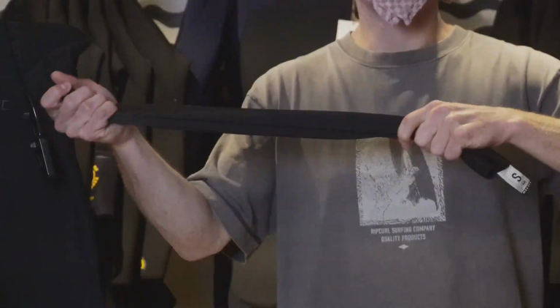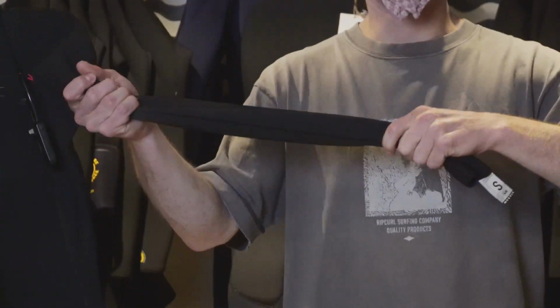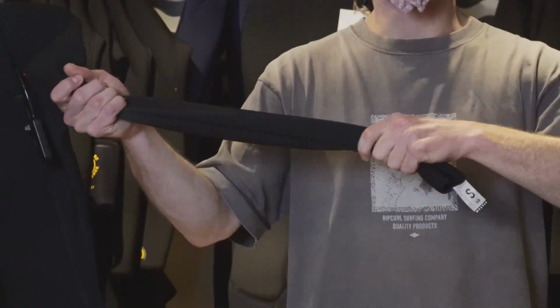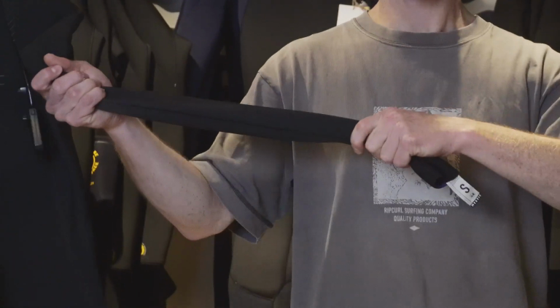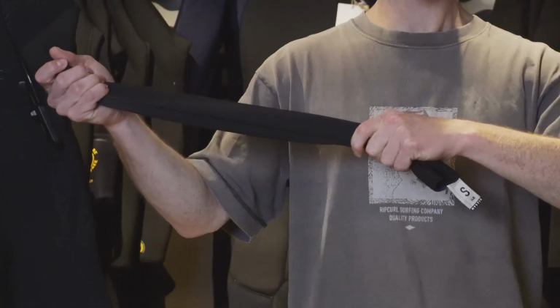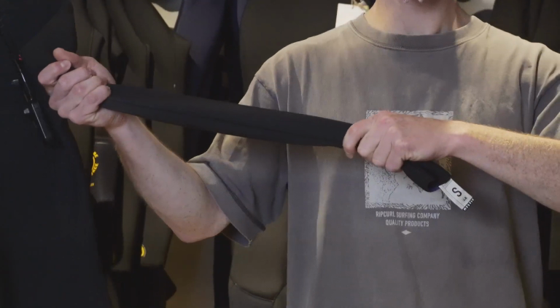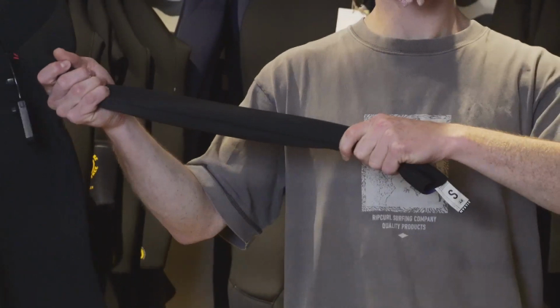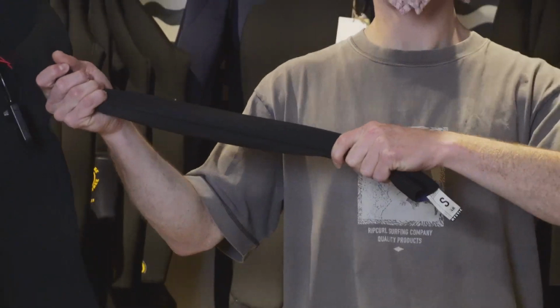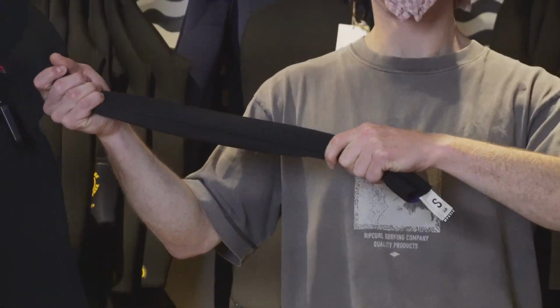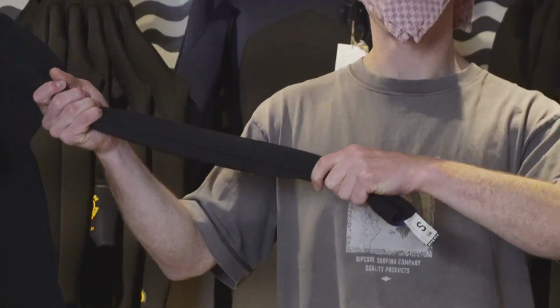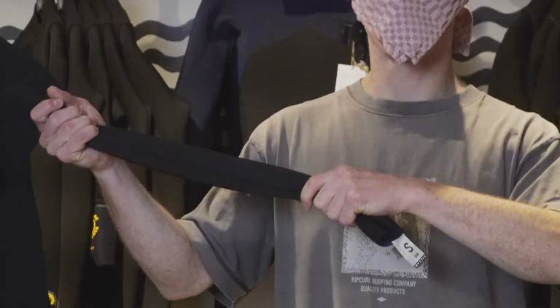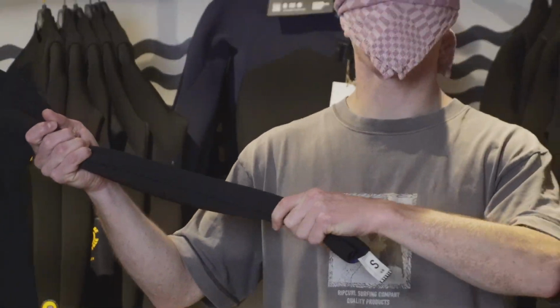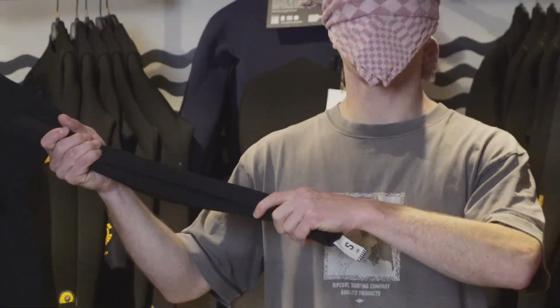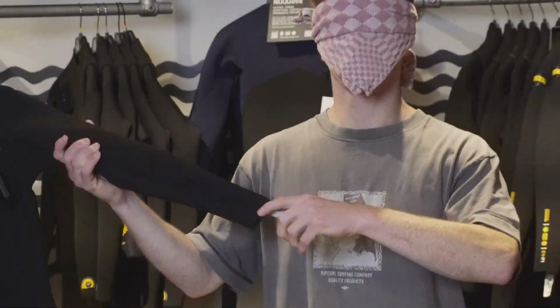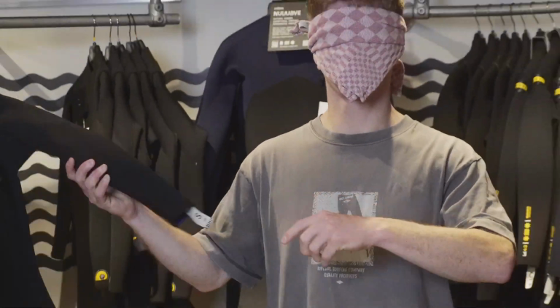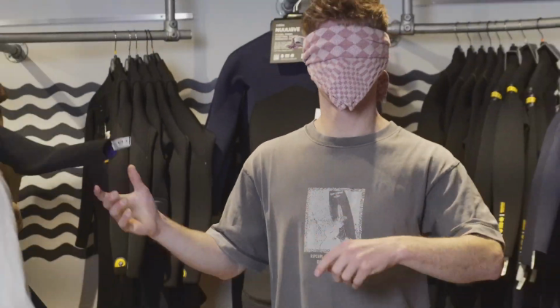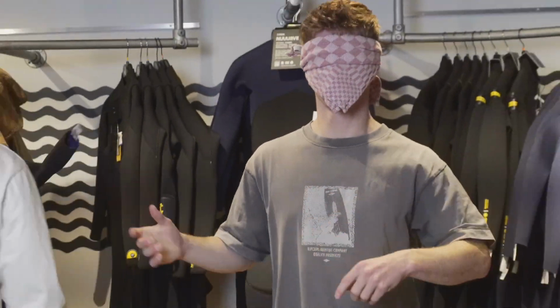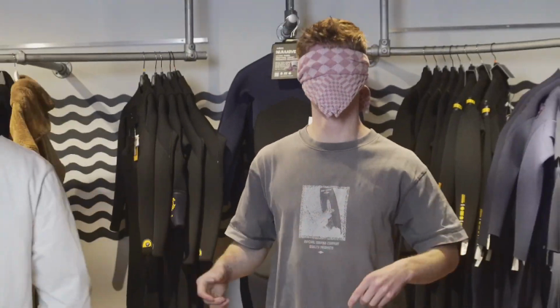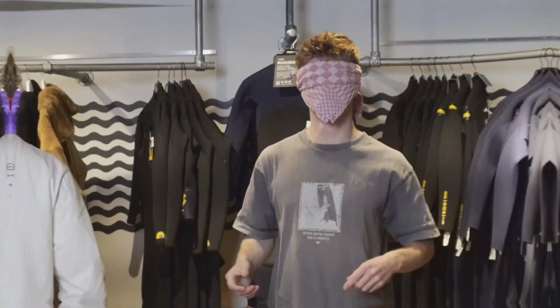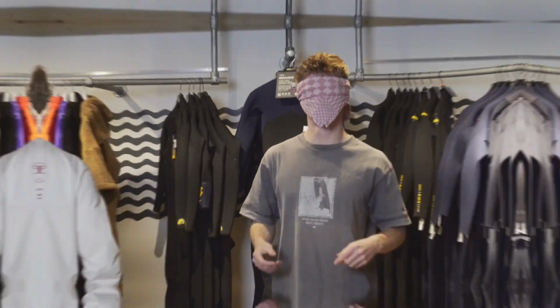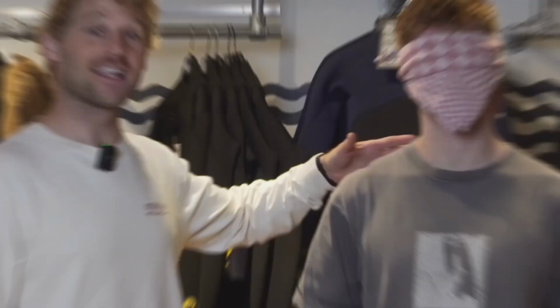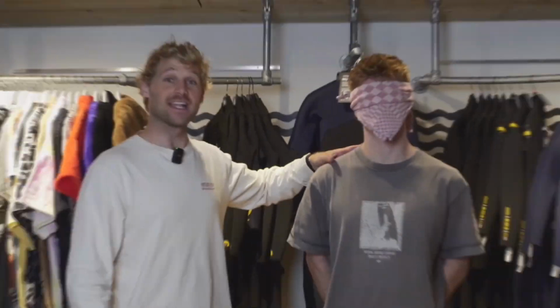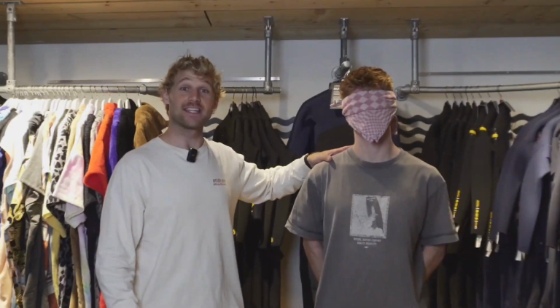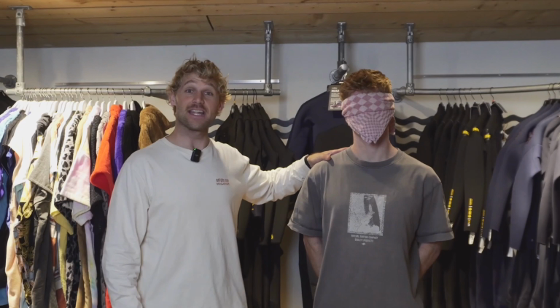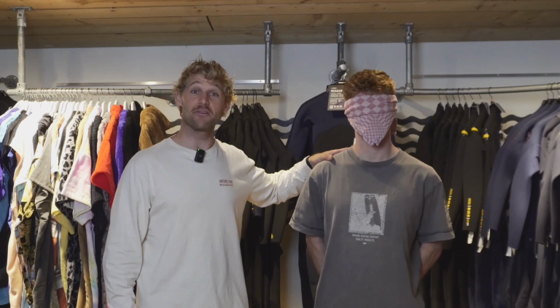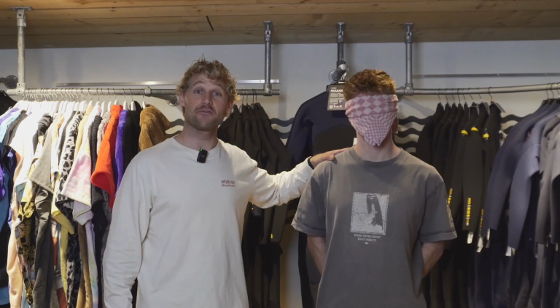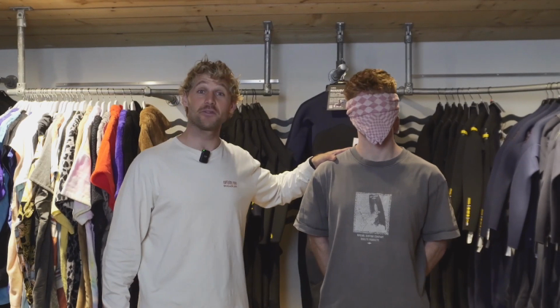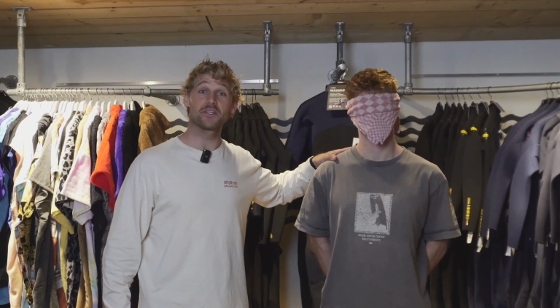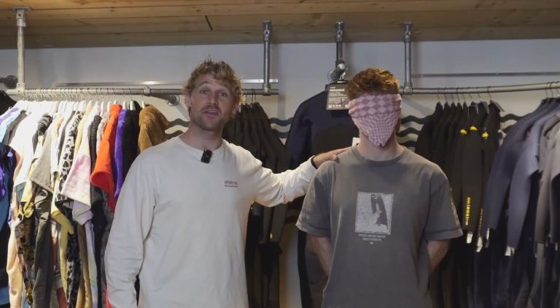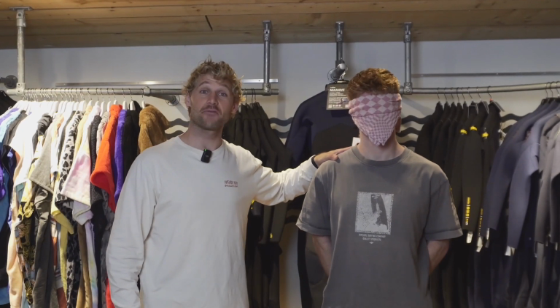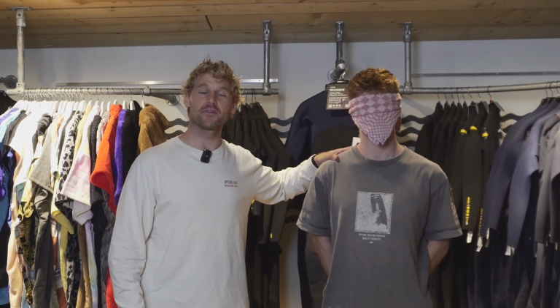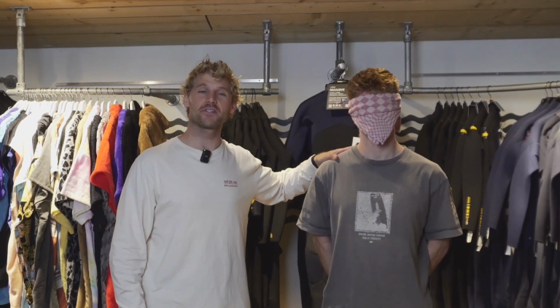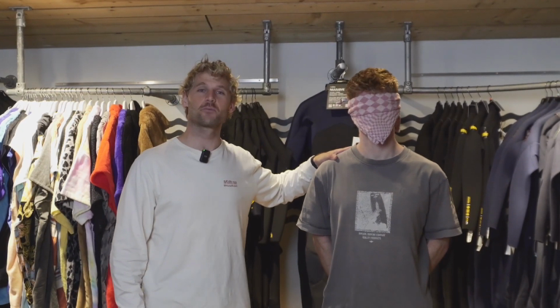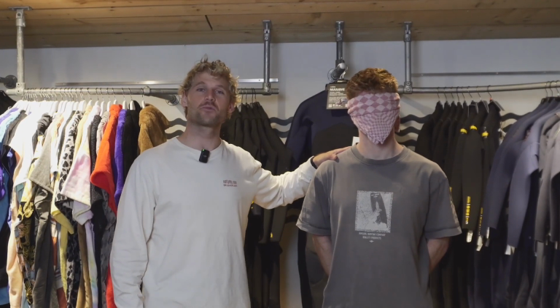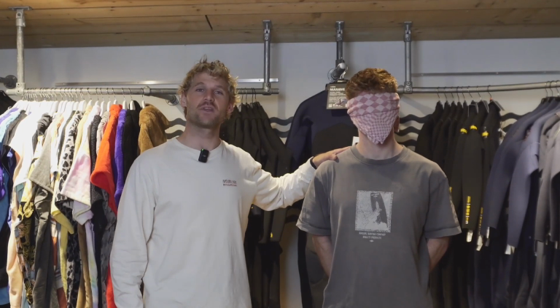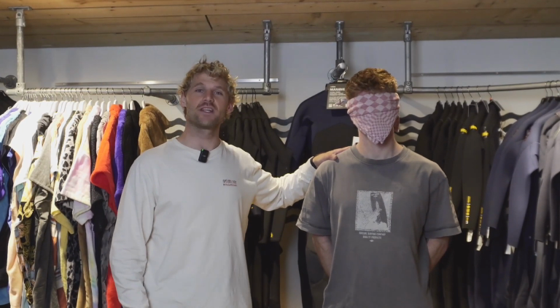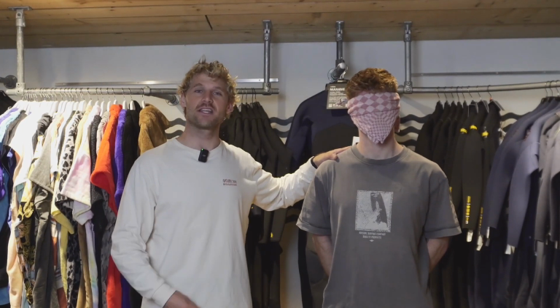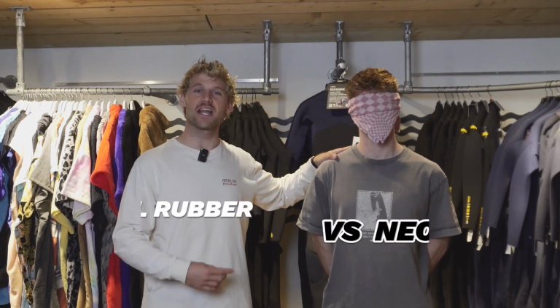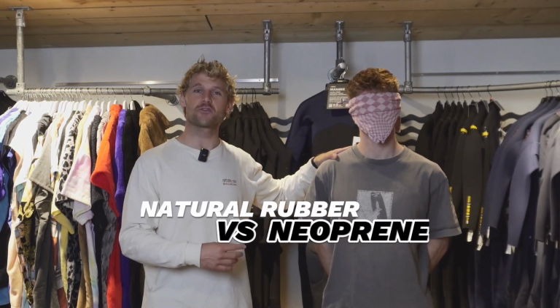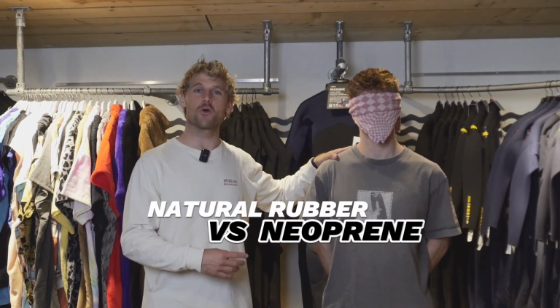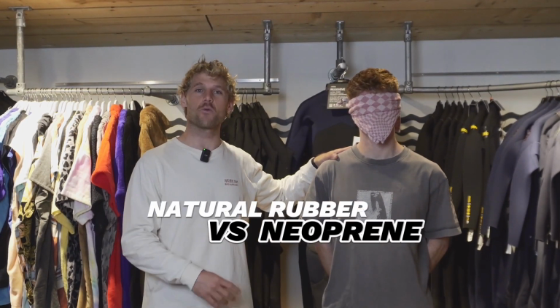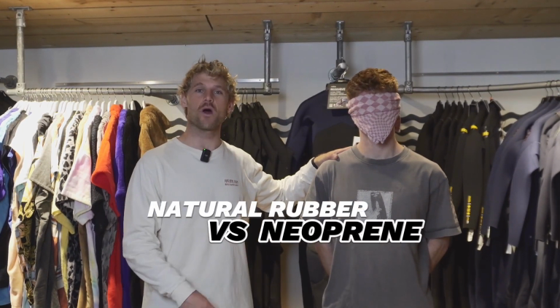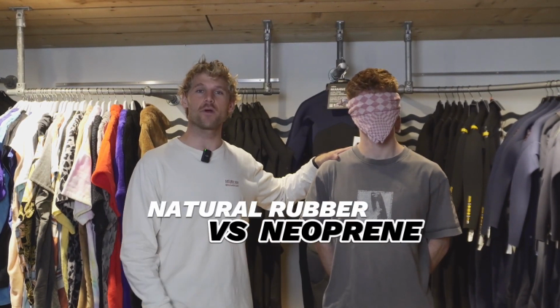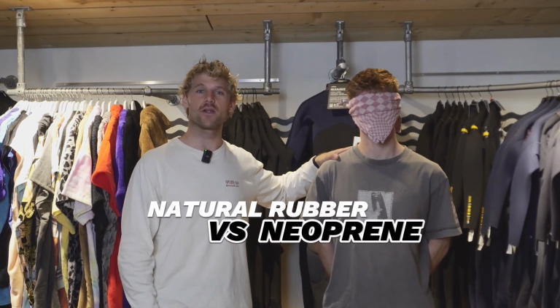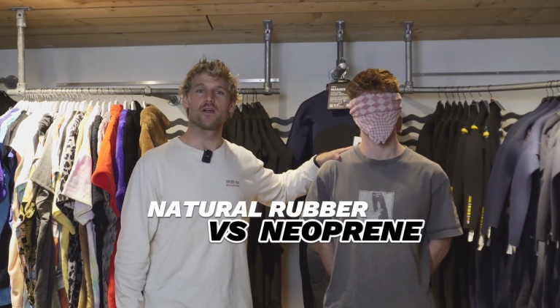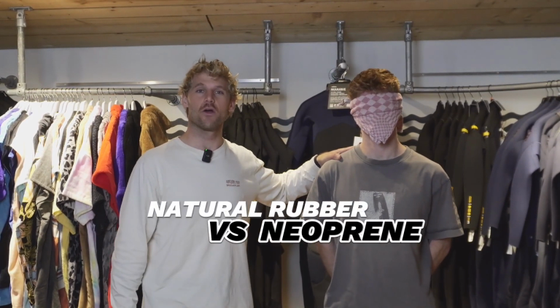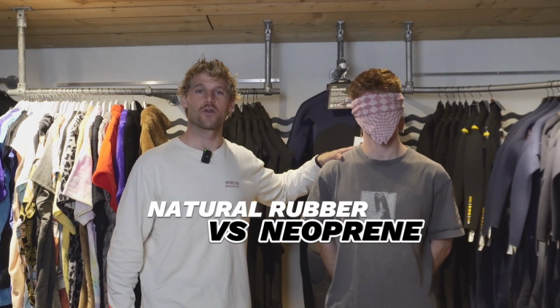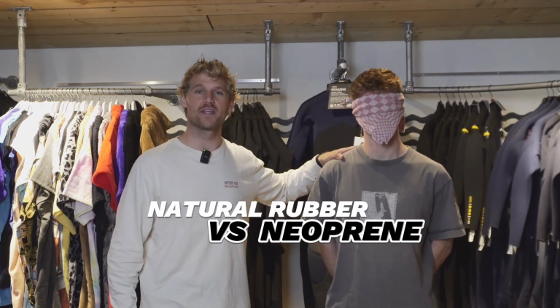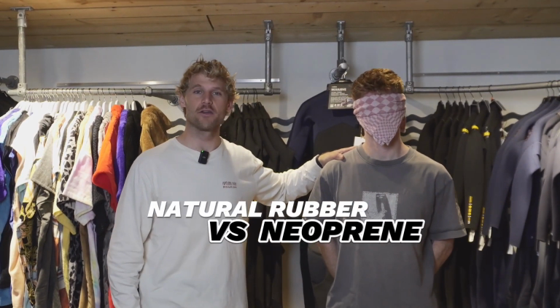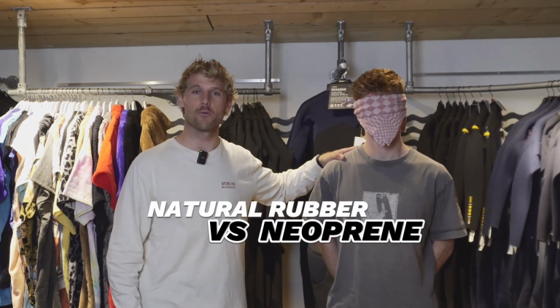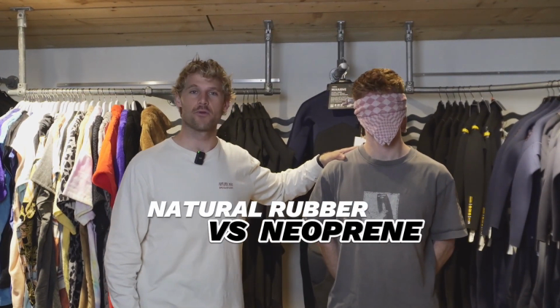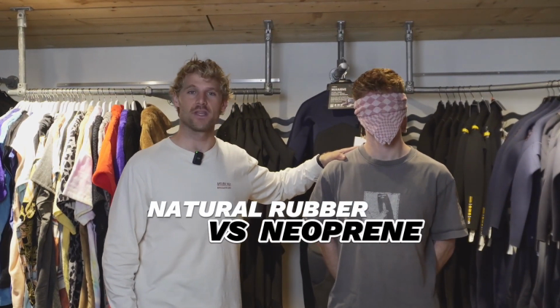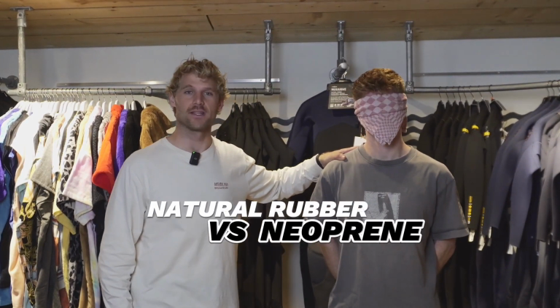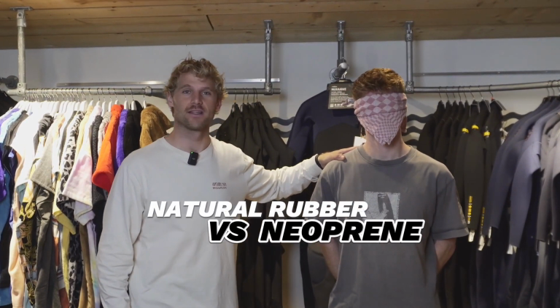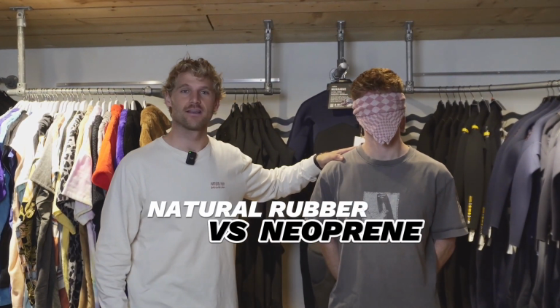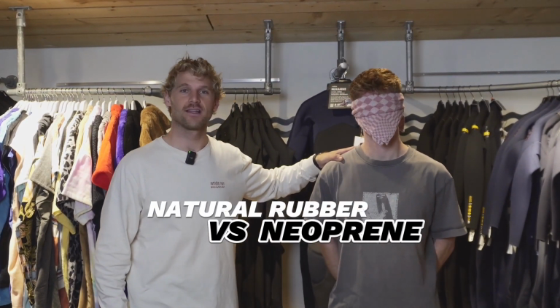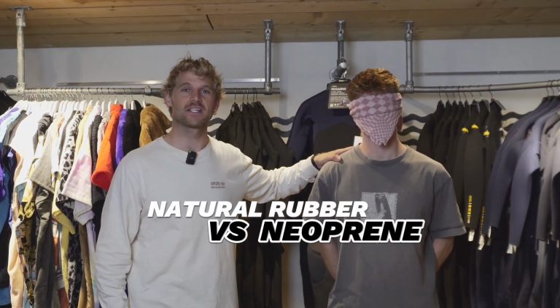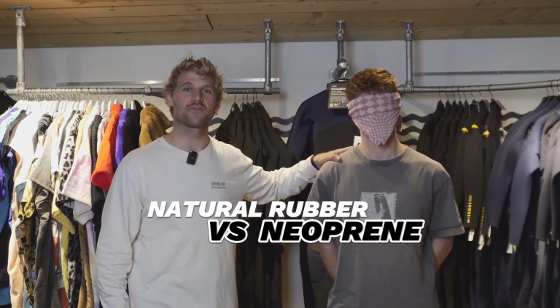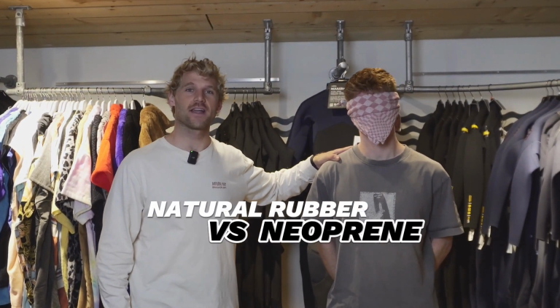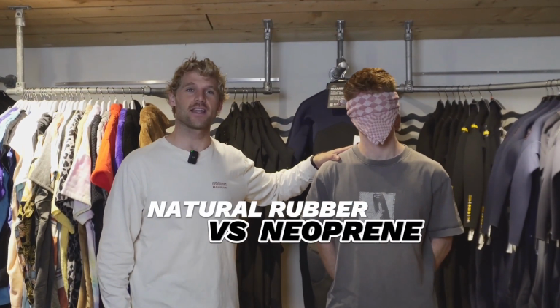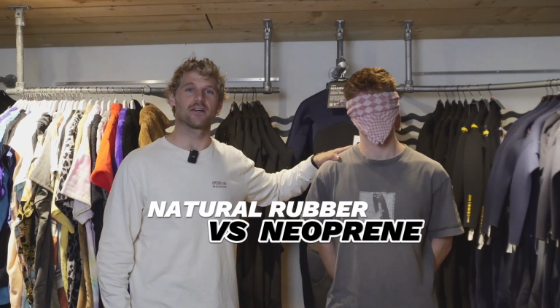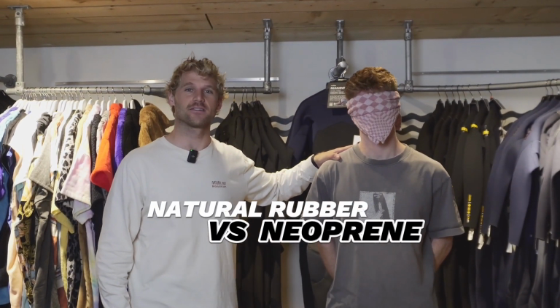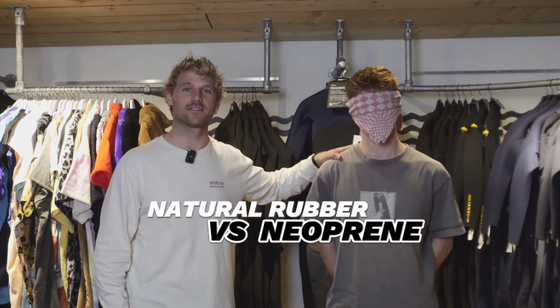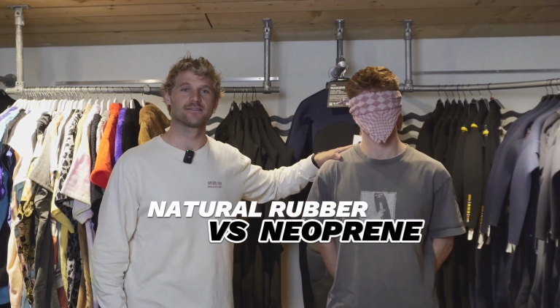Natural rubber. Can Danny feel the difference between natural rubber or neoprene? Let's find out!